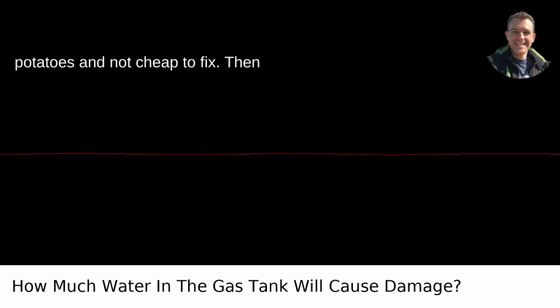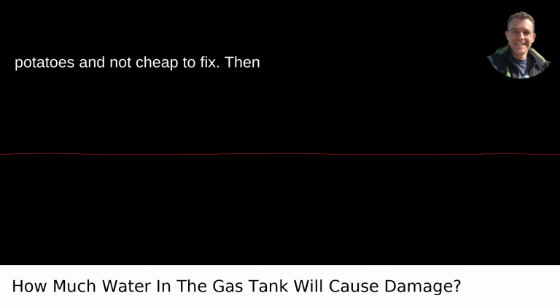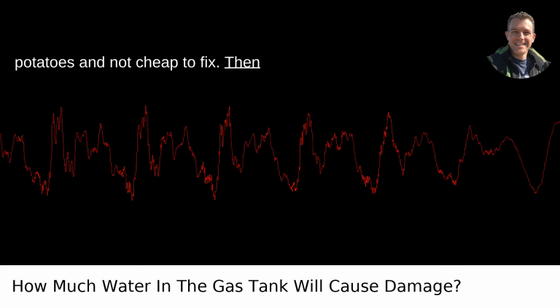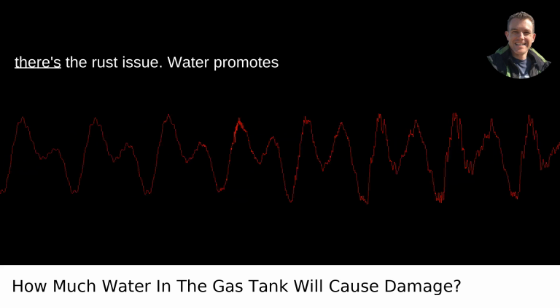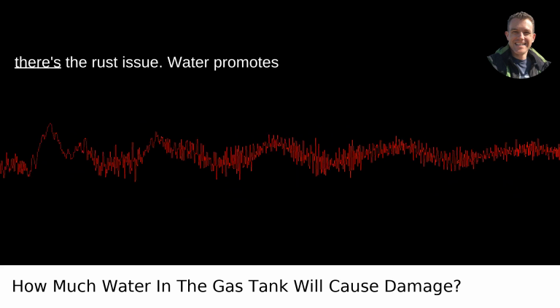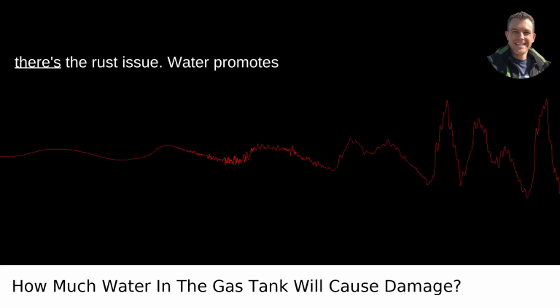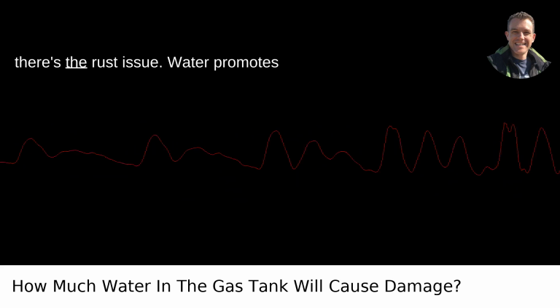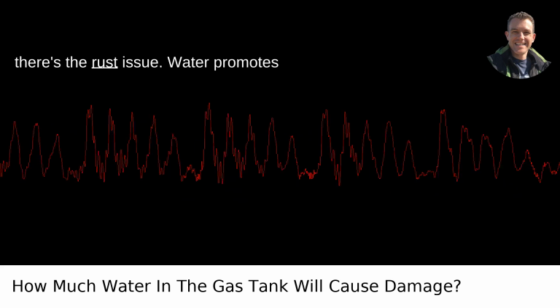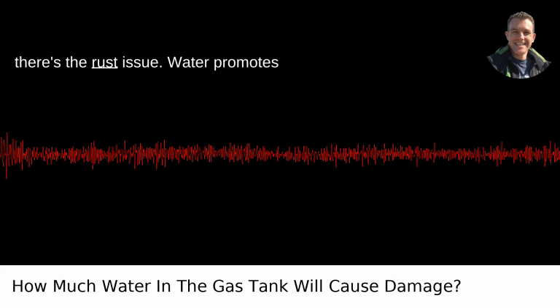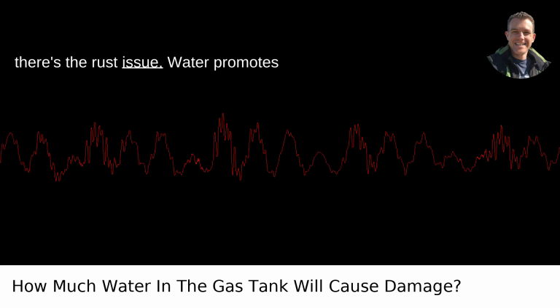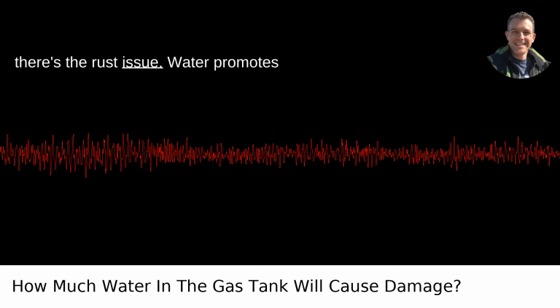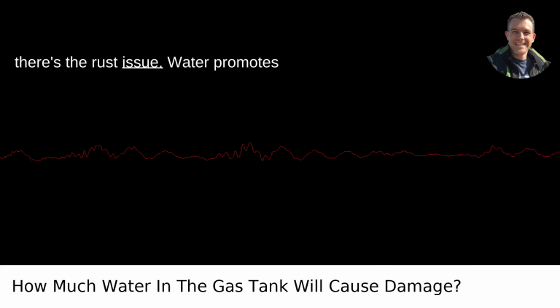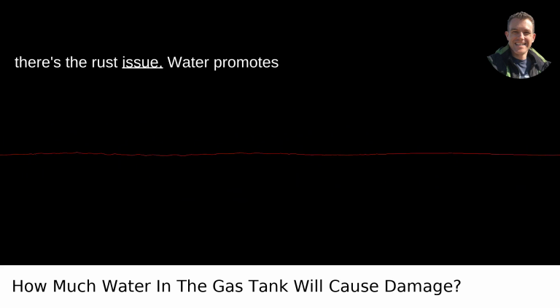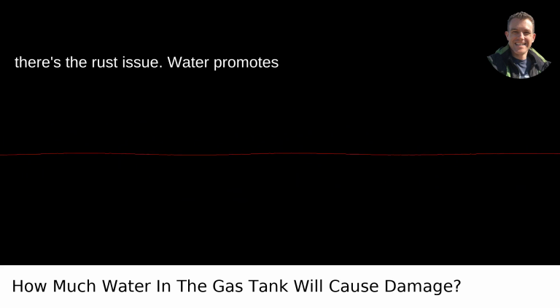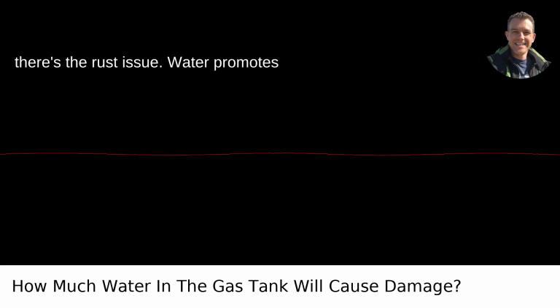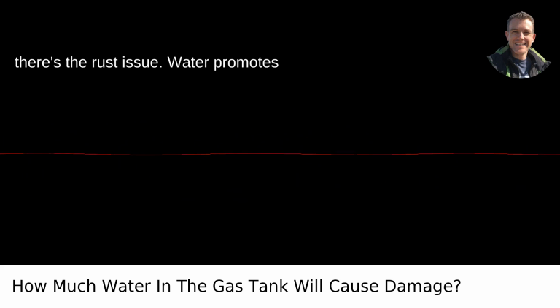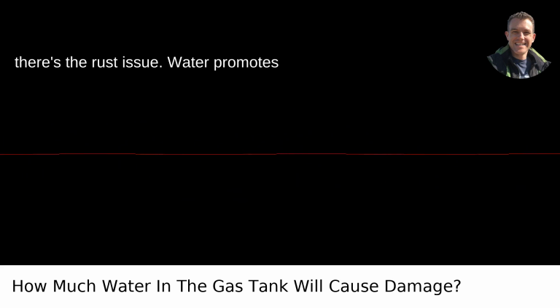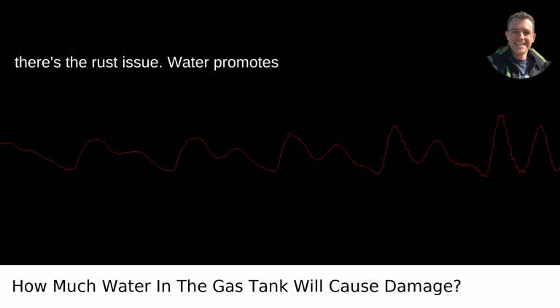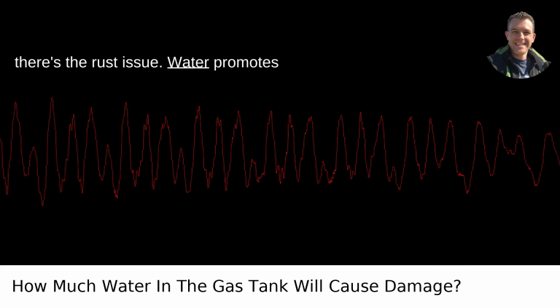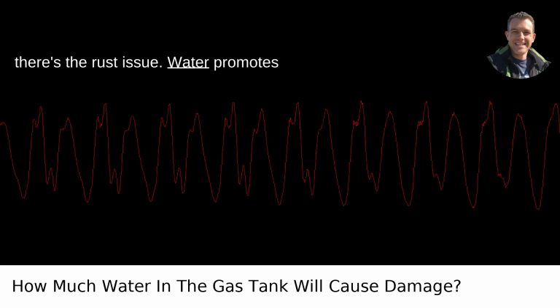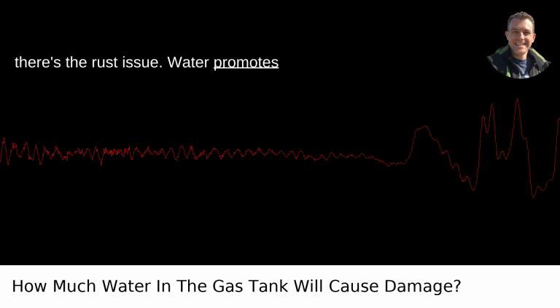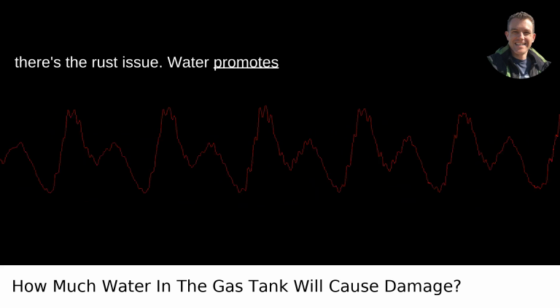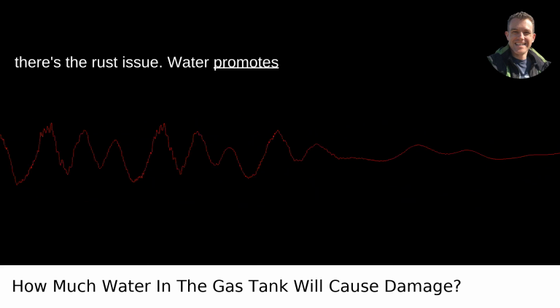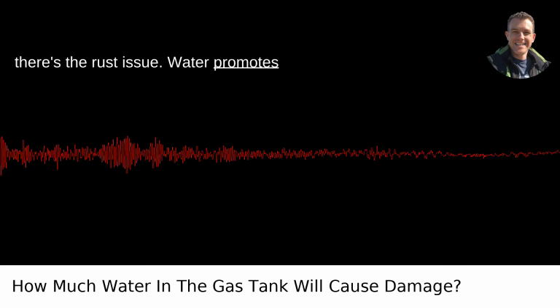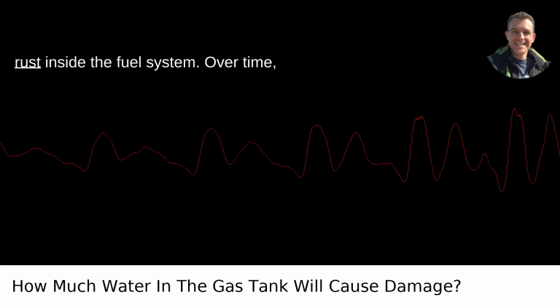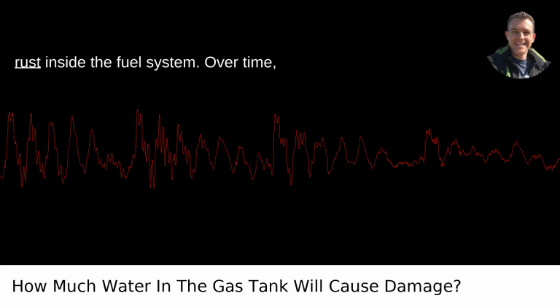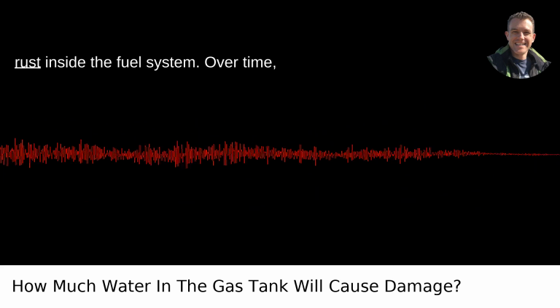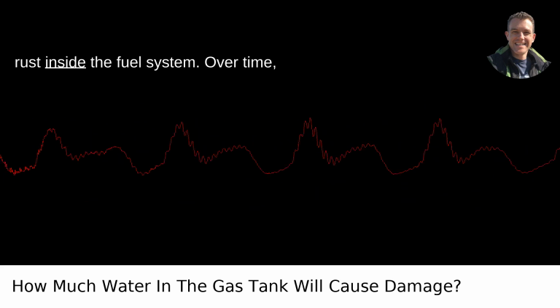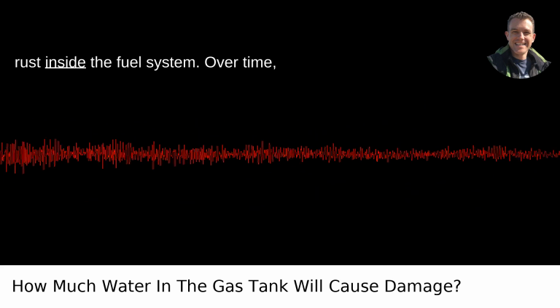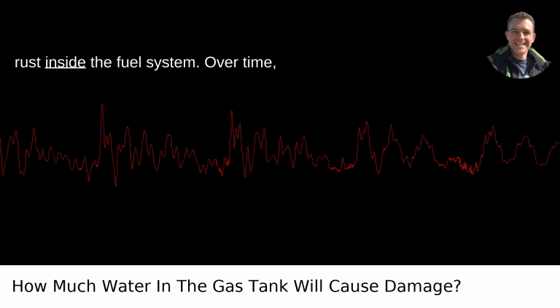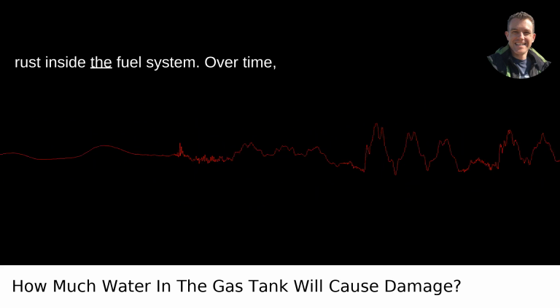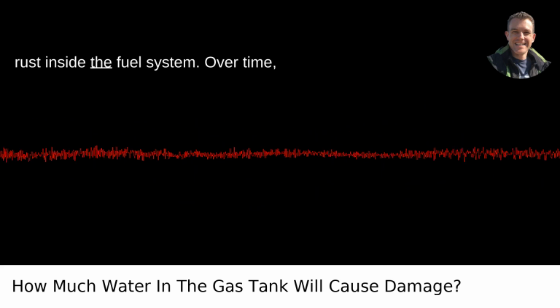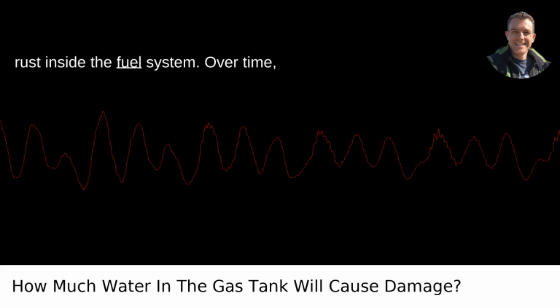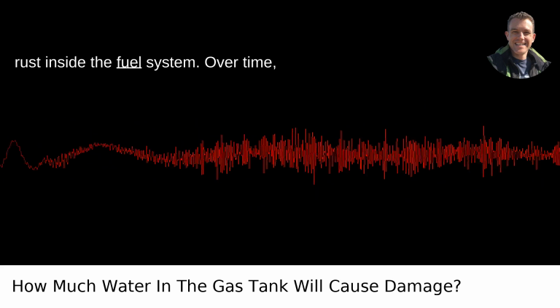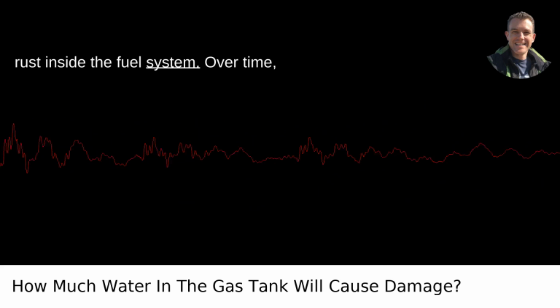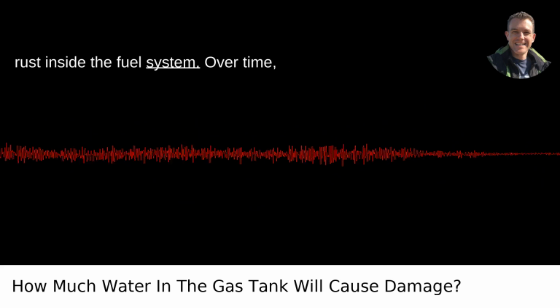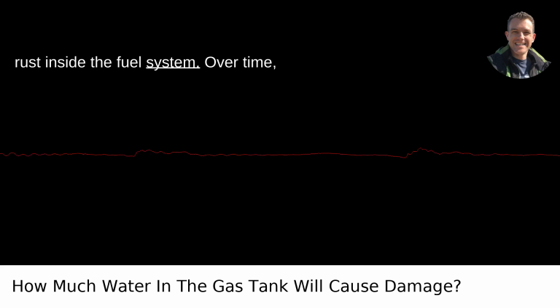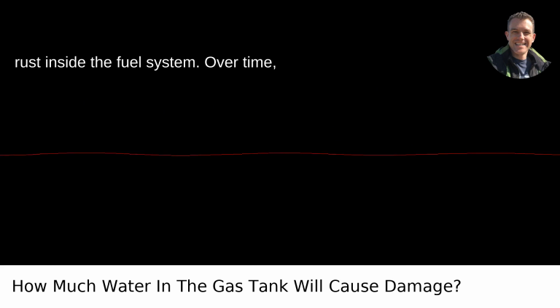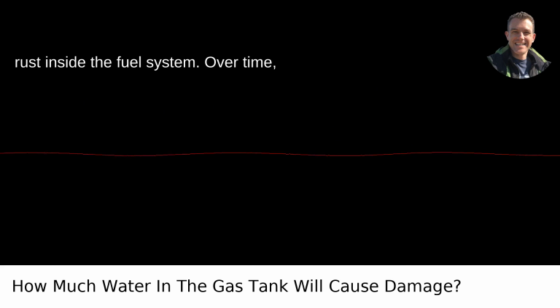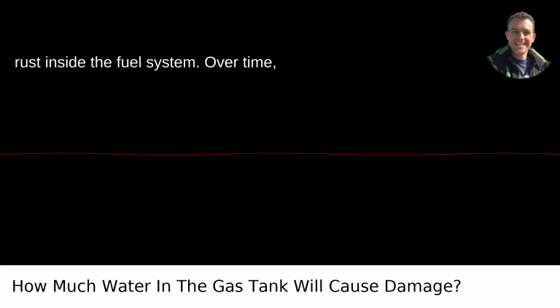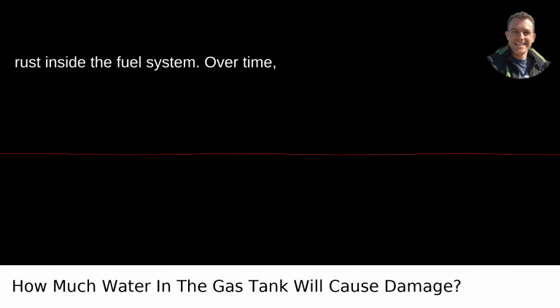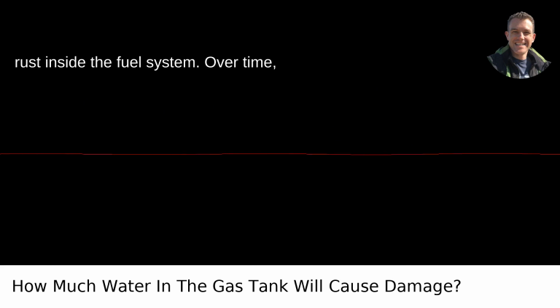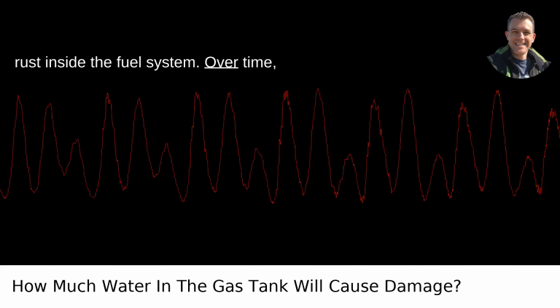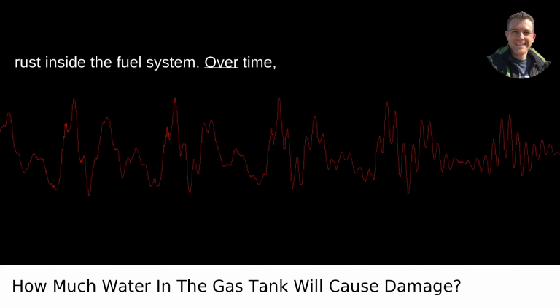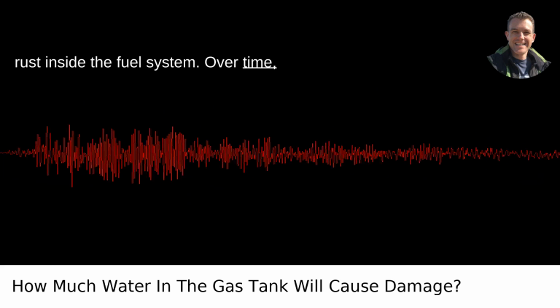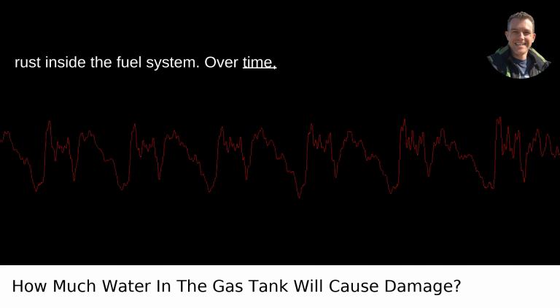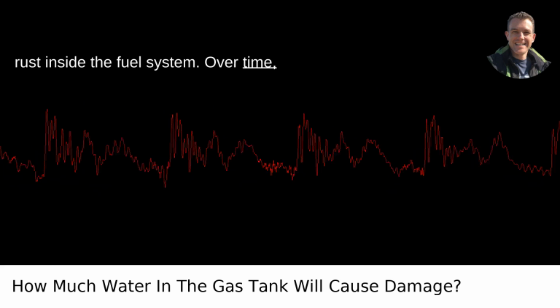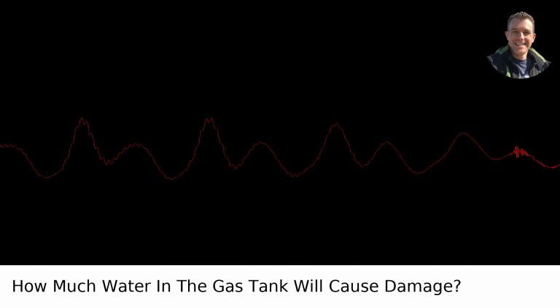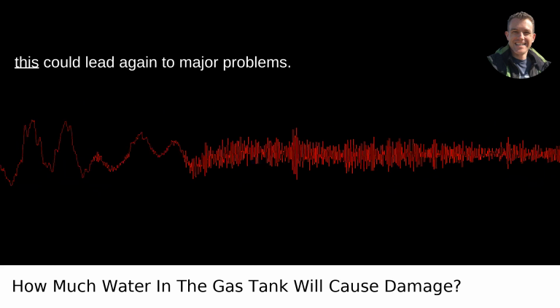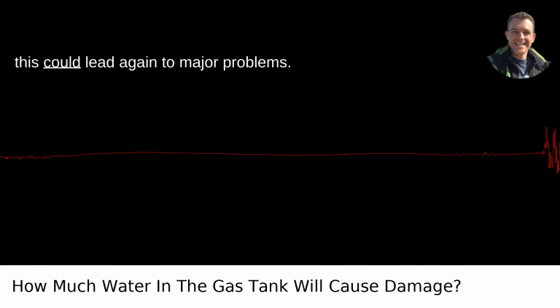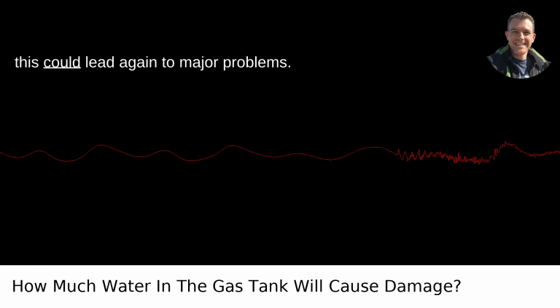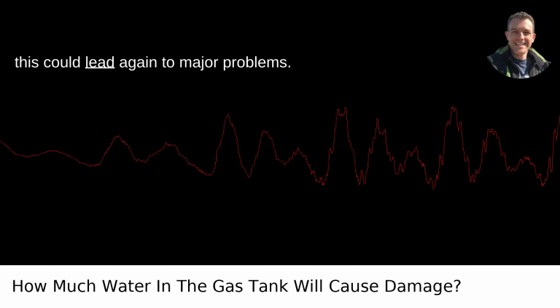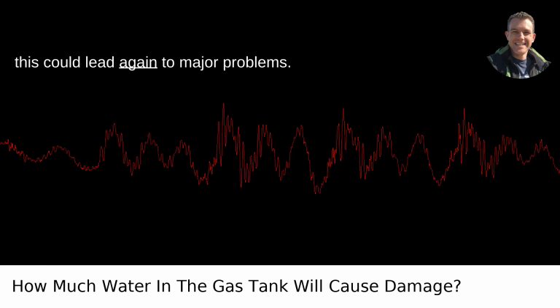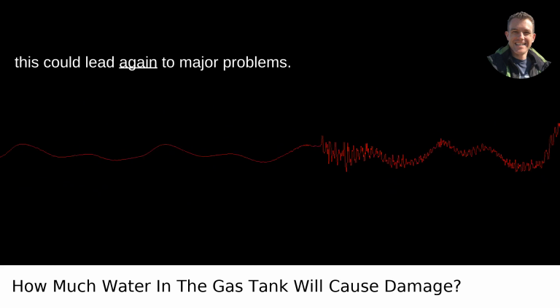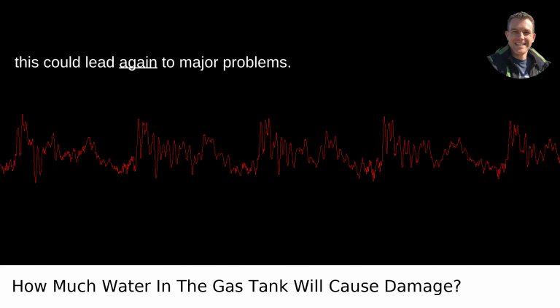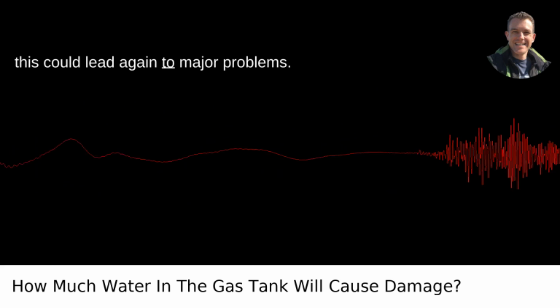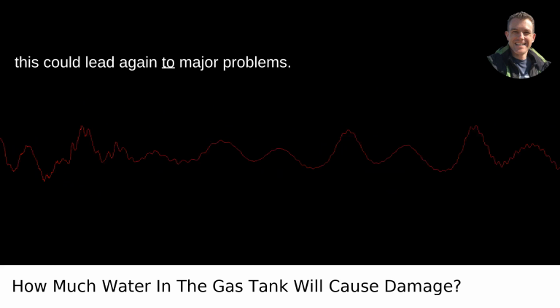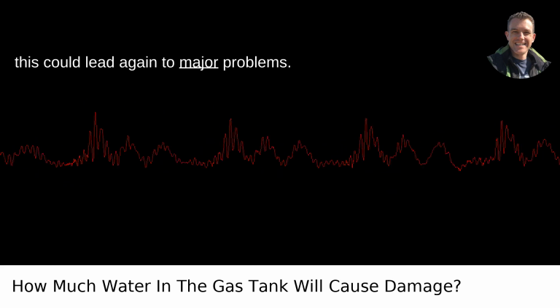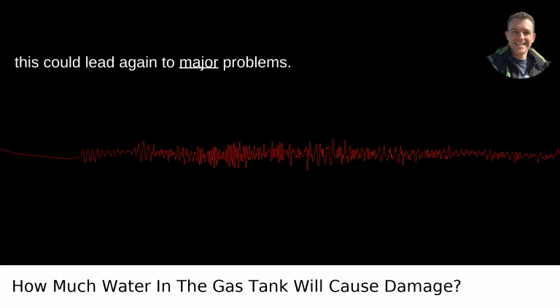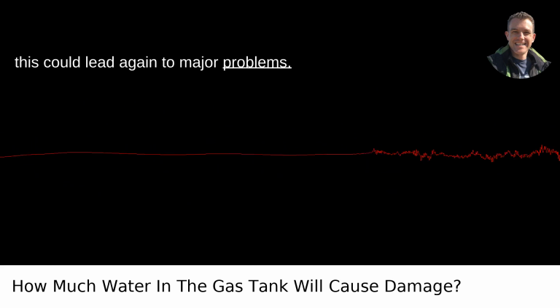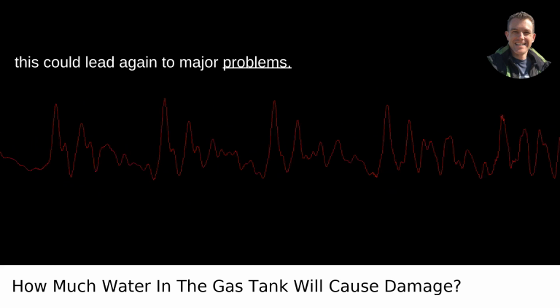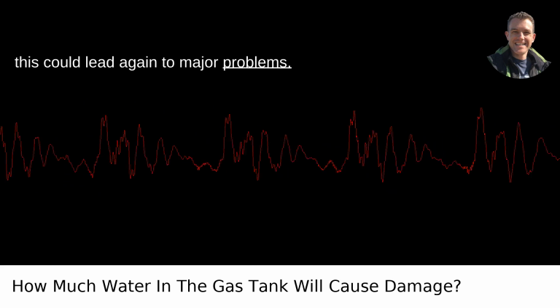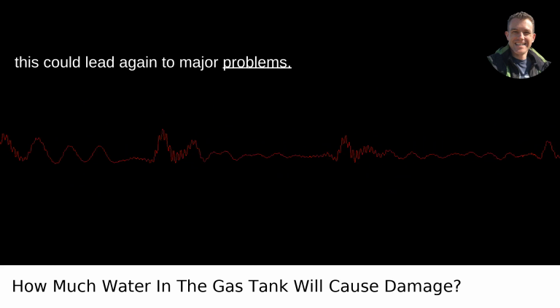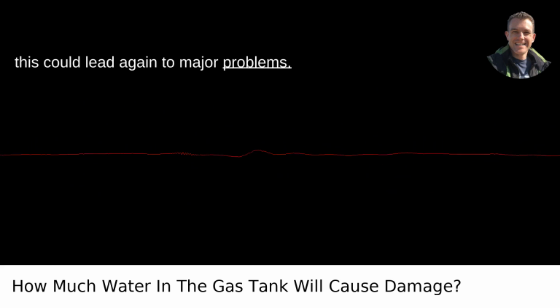Then there's the rust issue. Water promotes rust inside the fuel system. Over time, this could lead again to major problems.